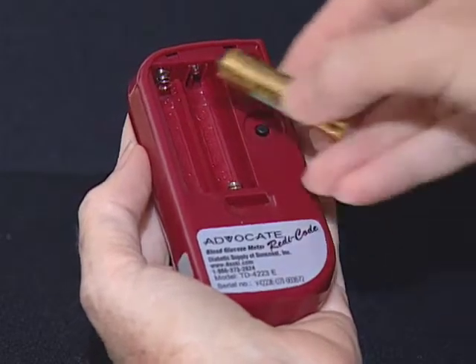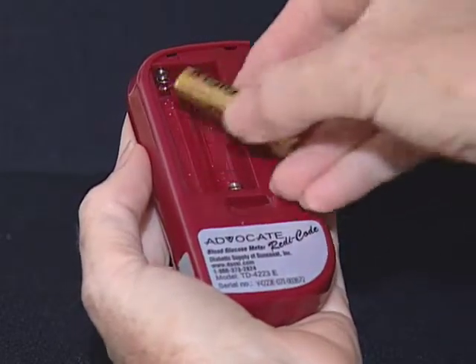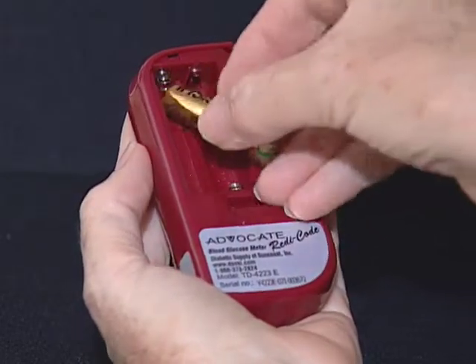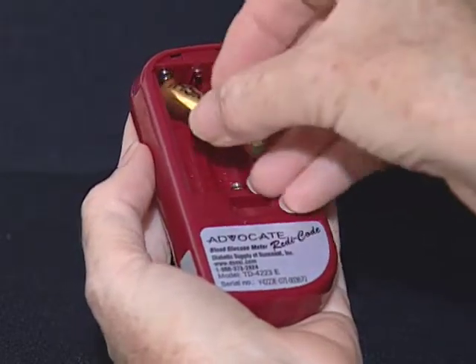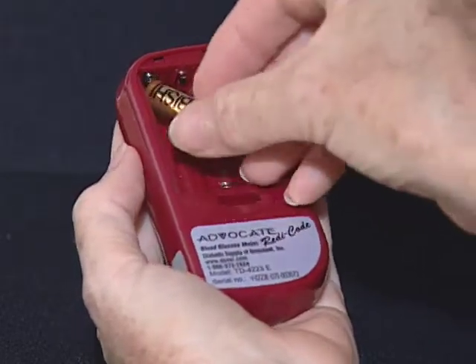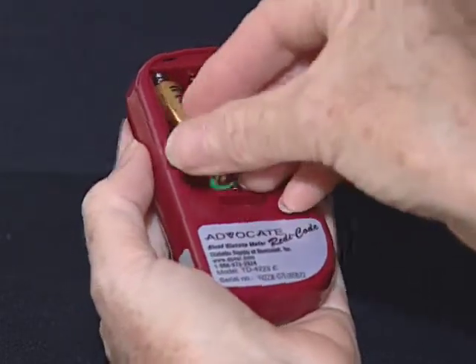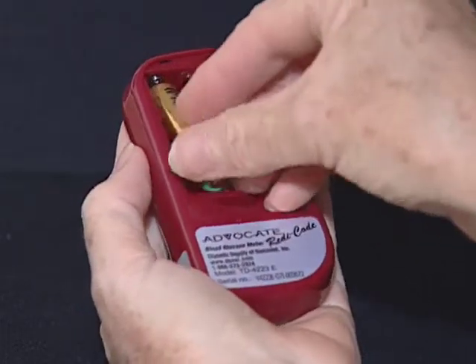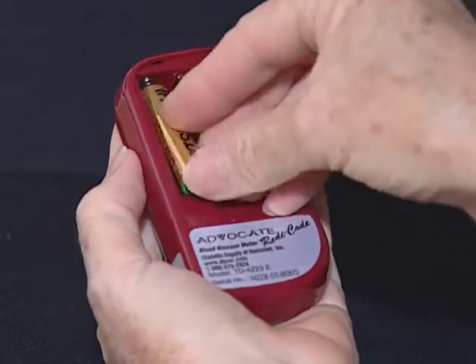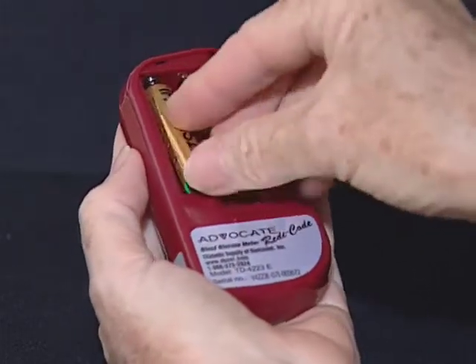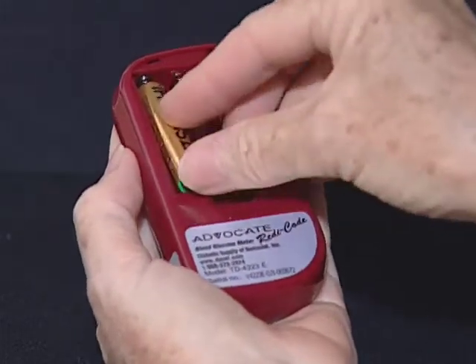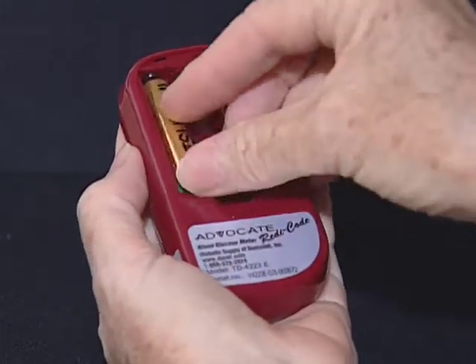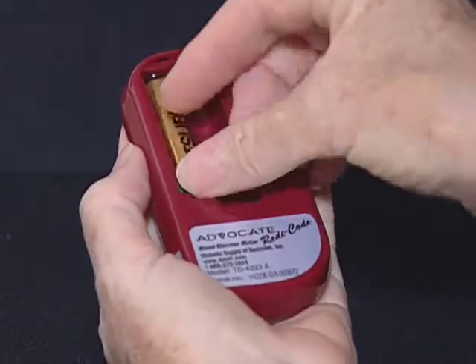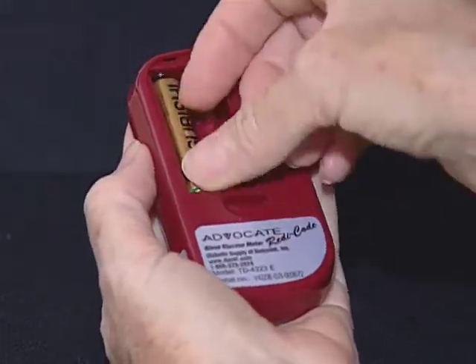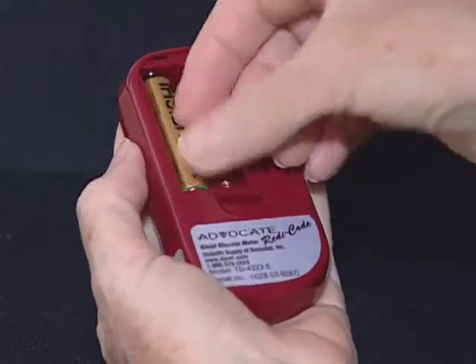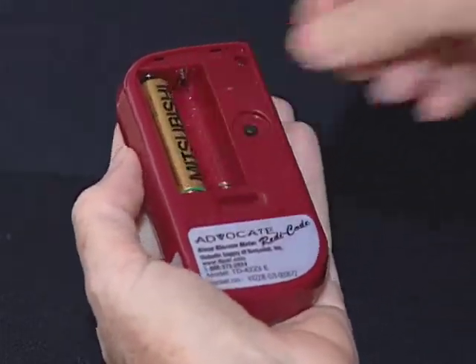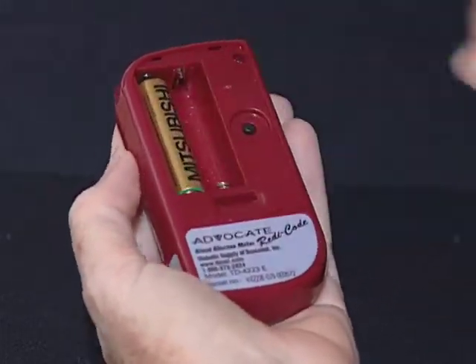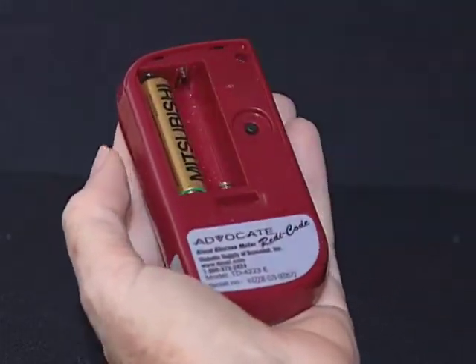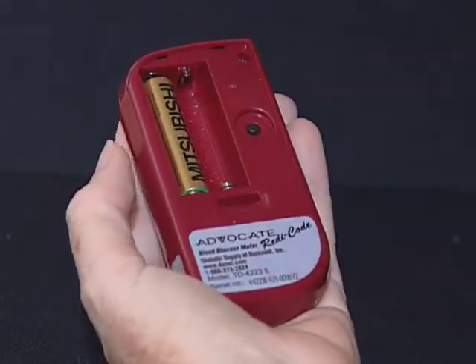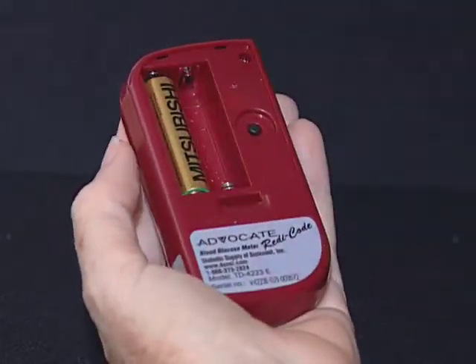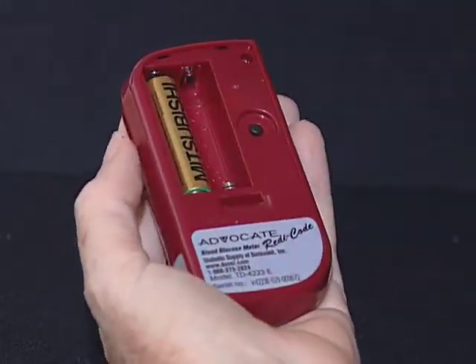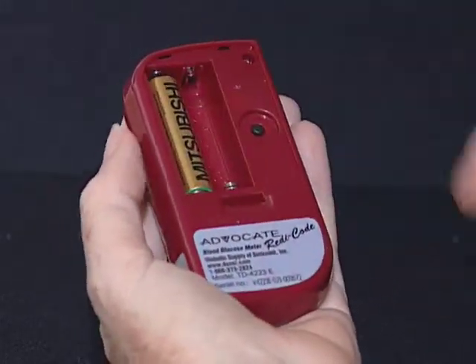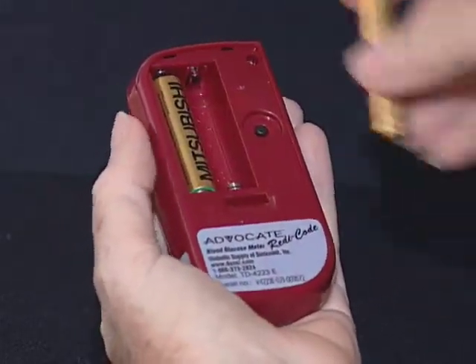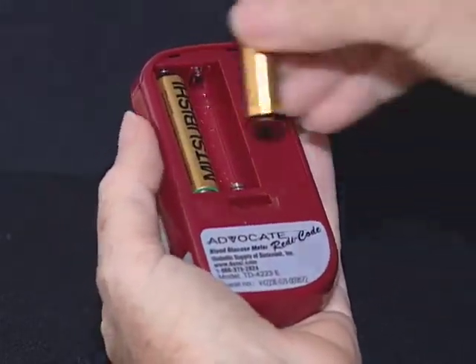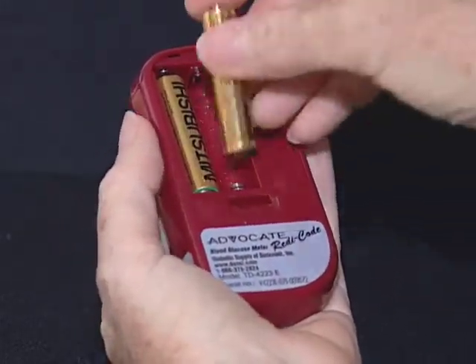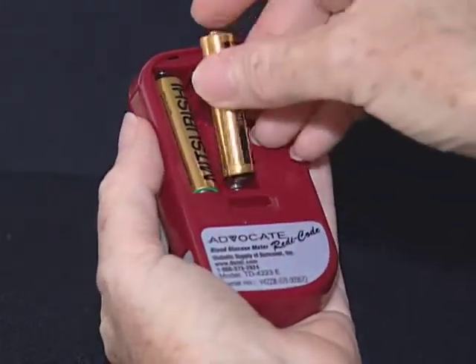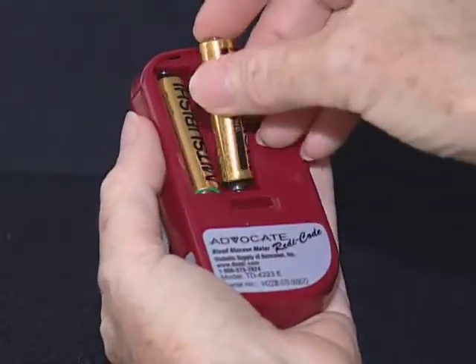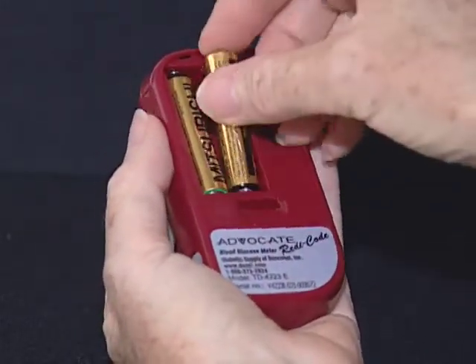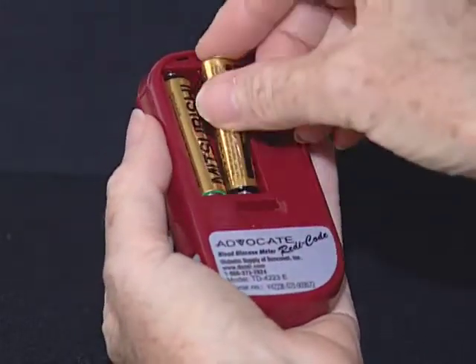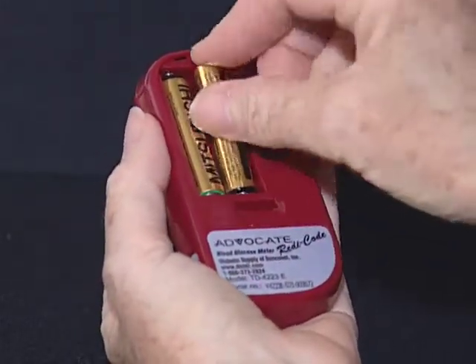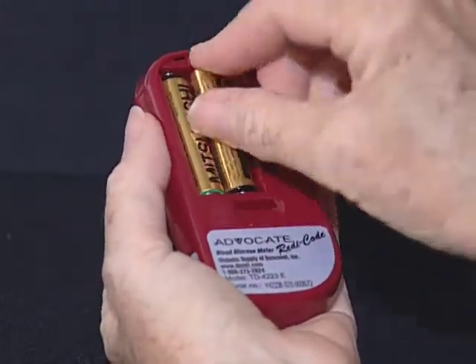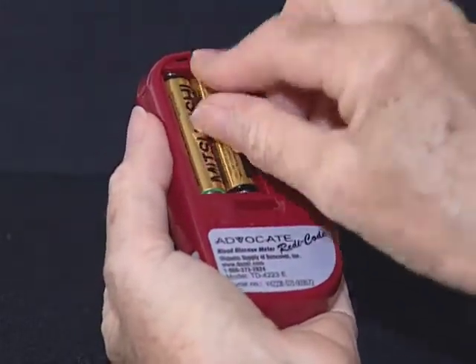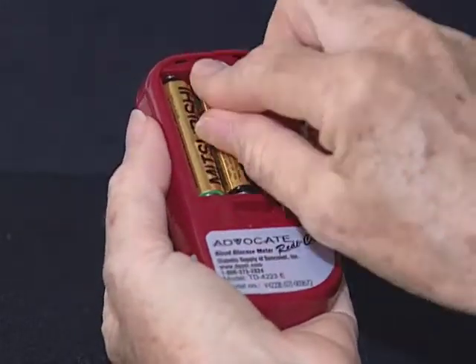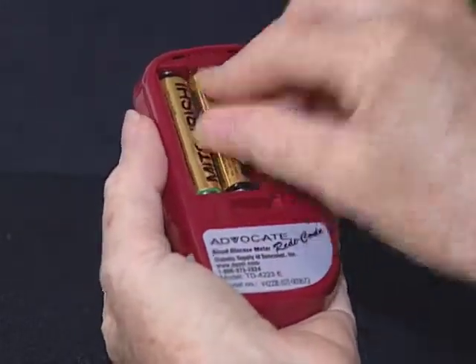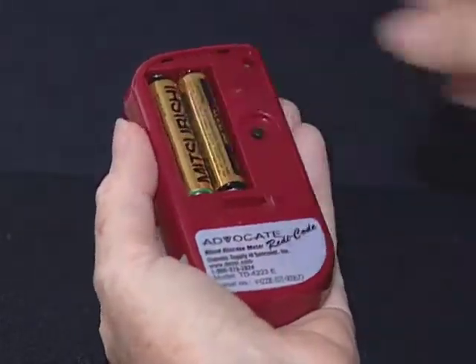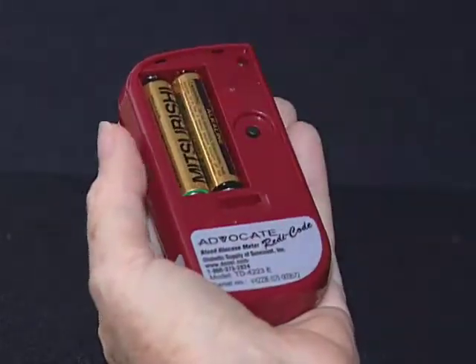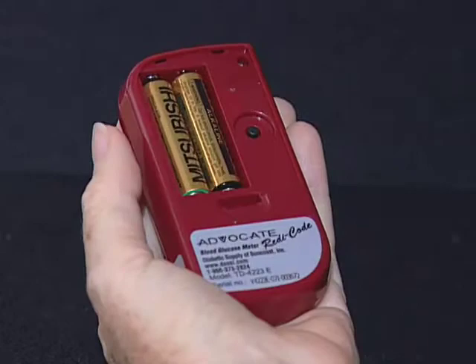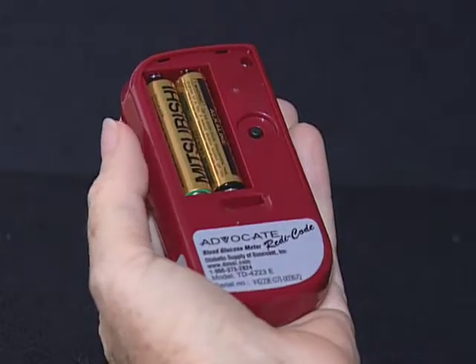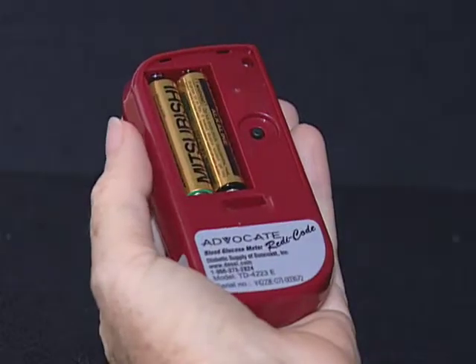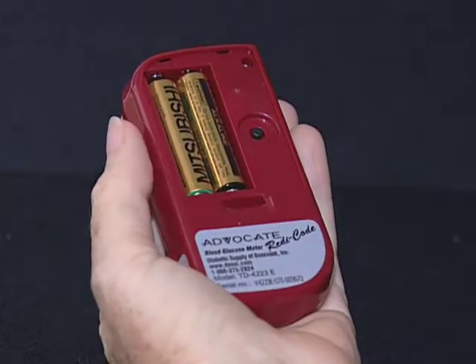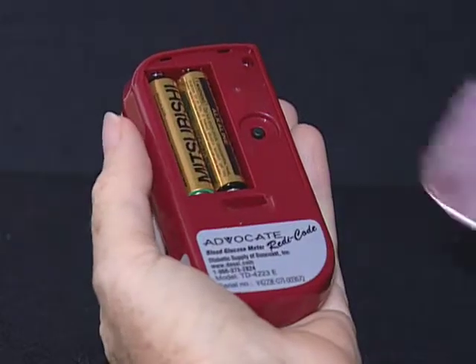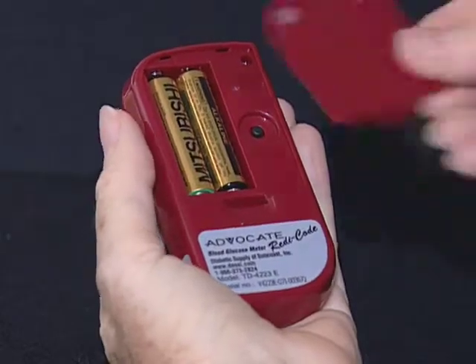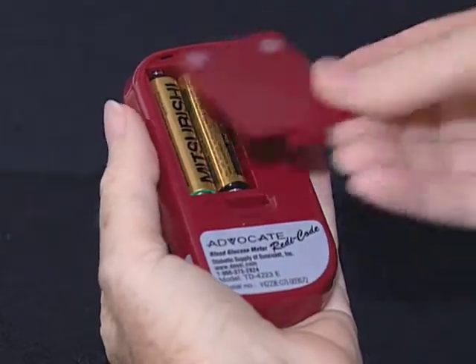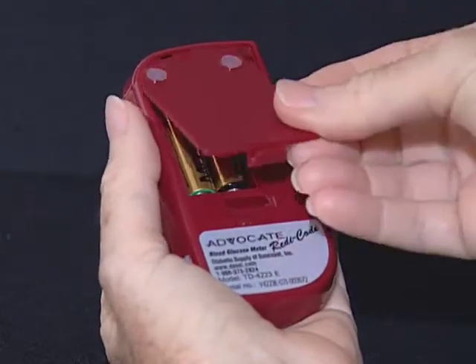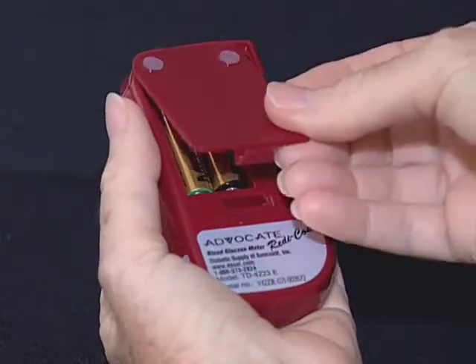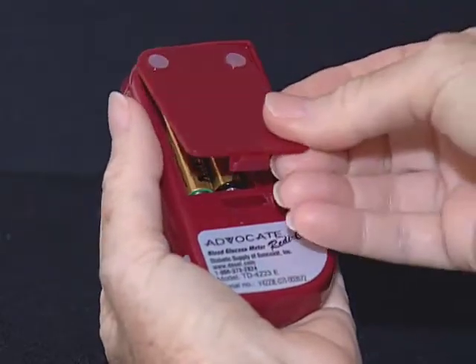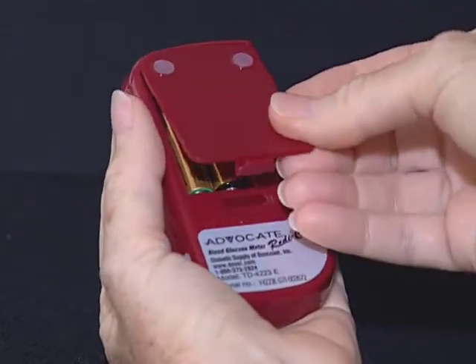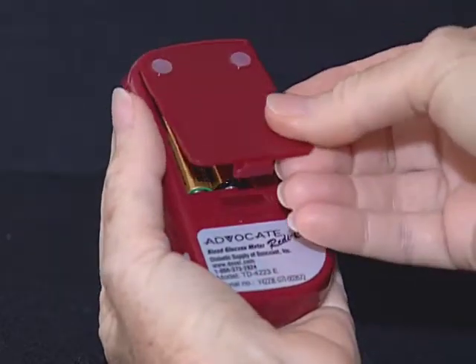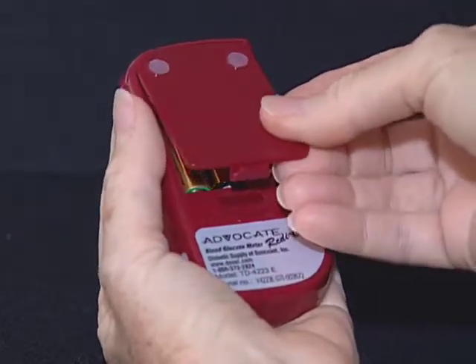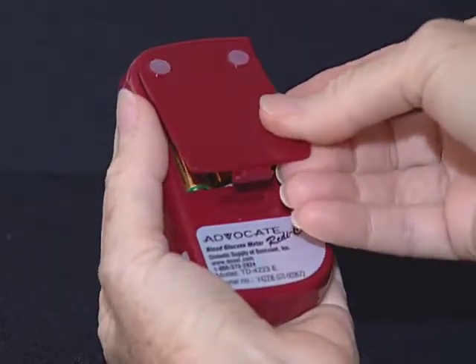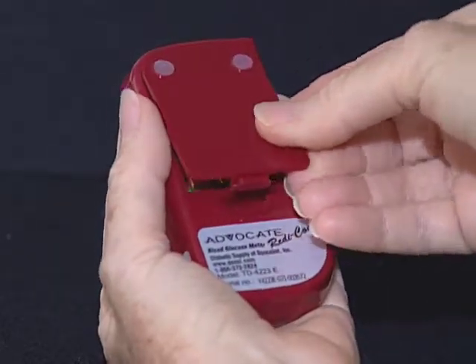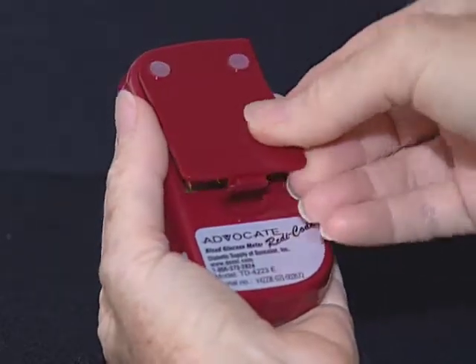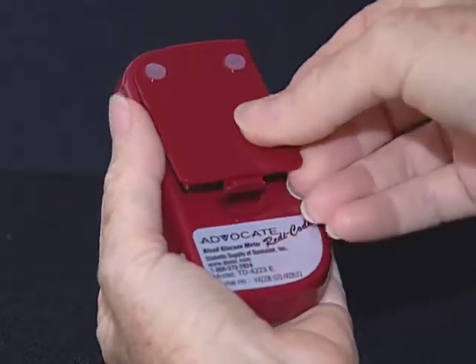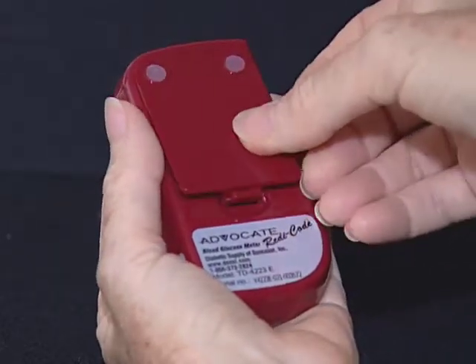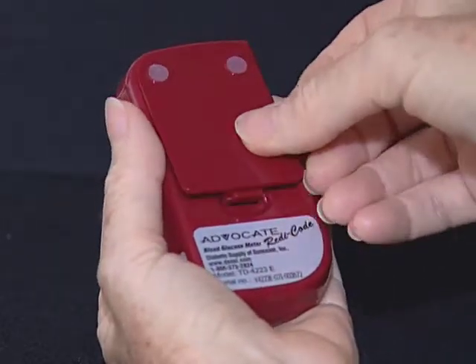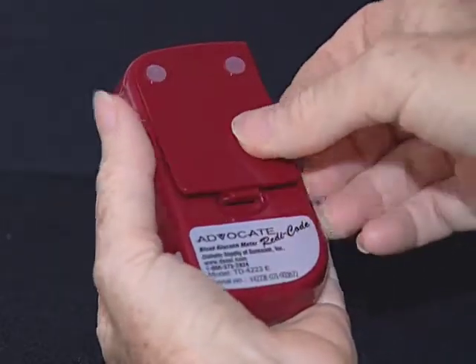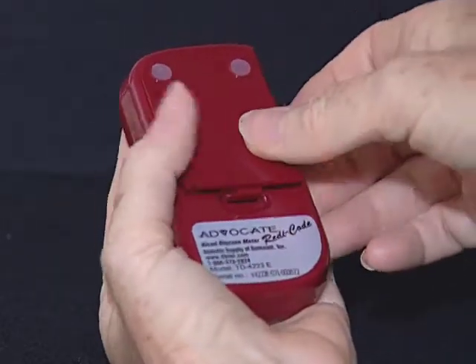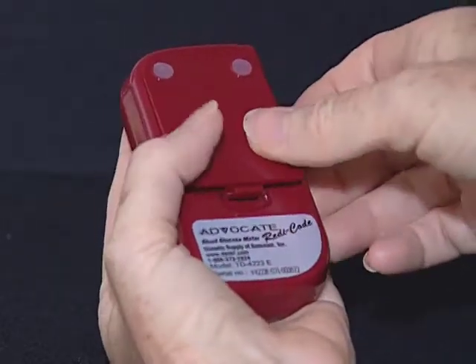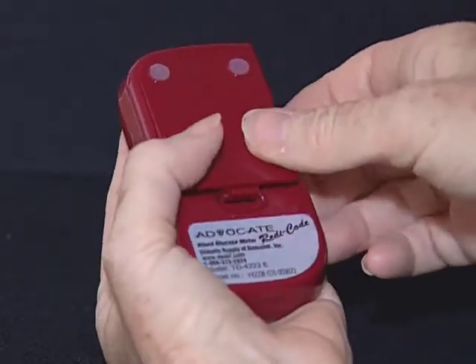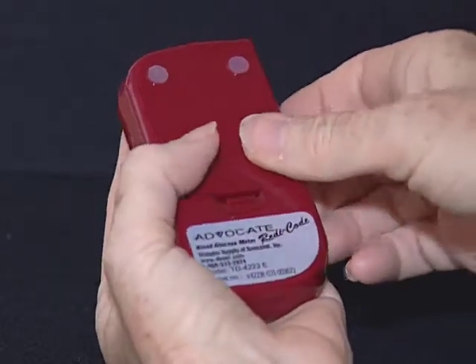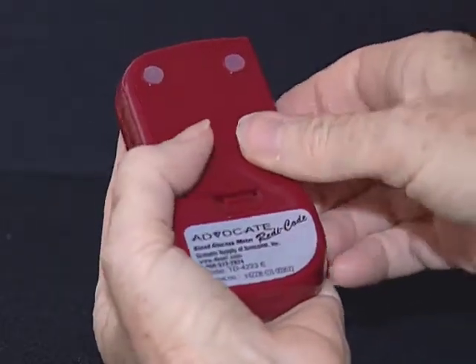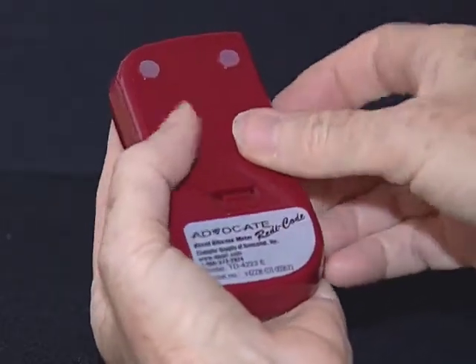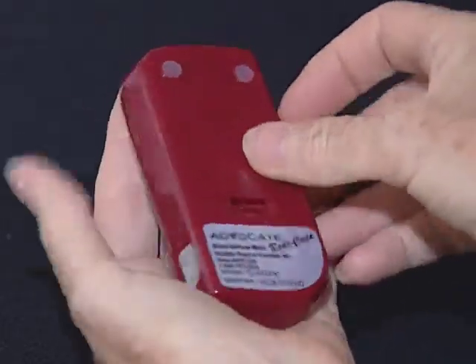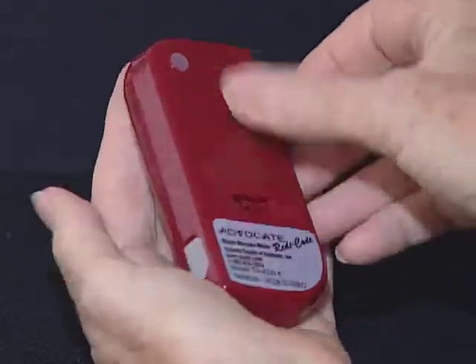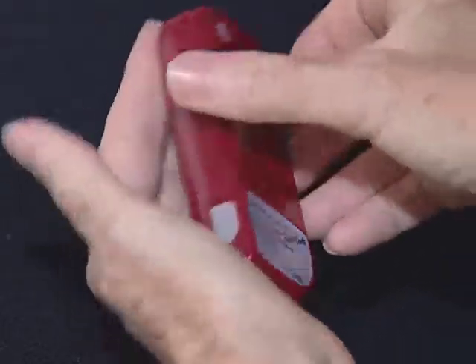If the batteries are inserted correctly, you will hear a beep. Close the battery cover.